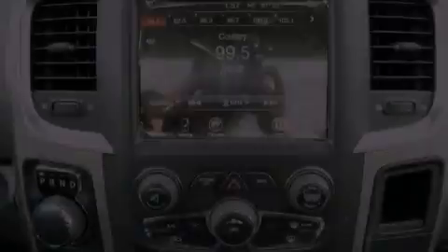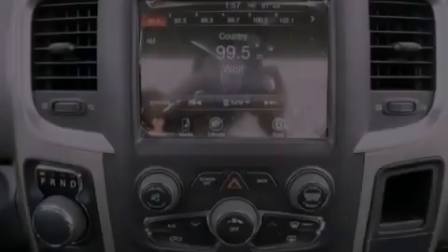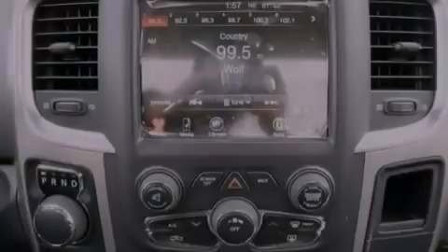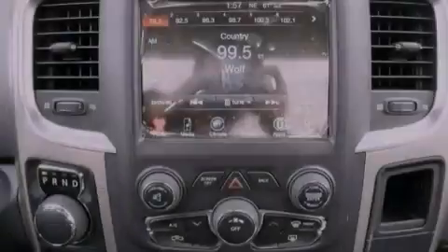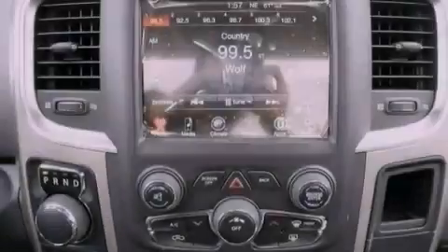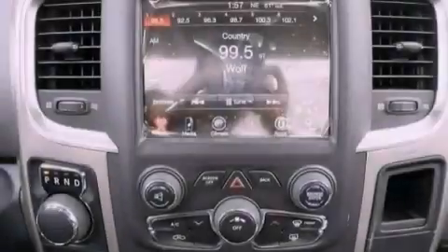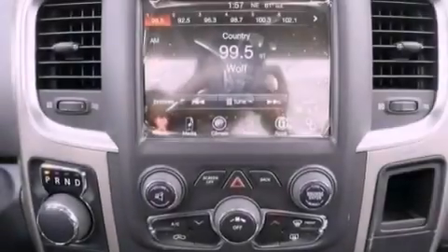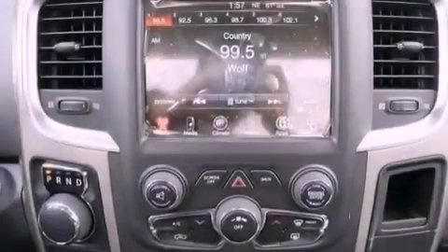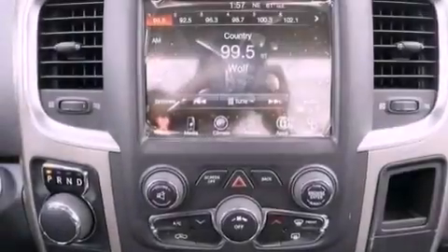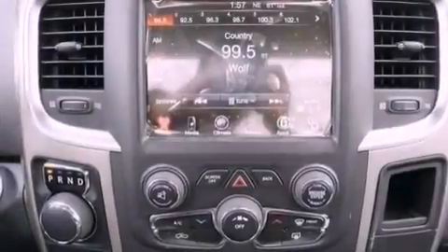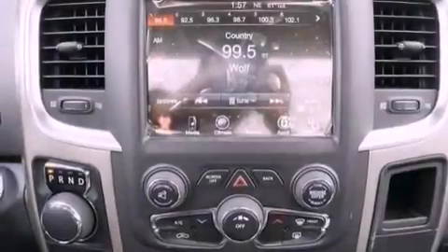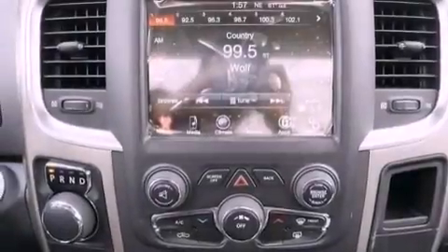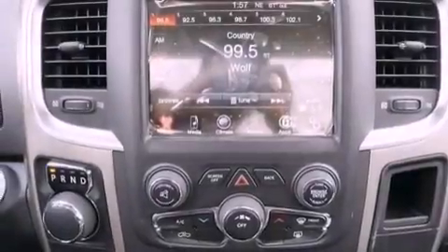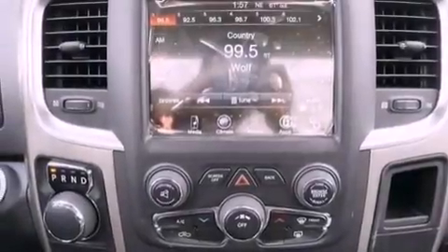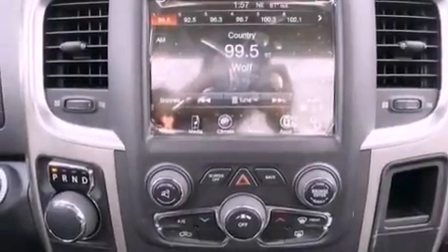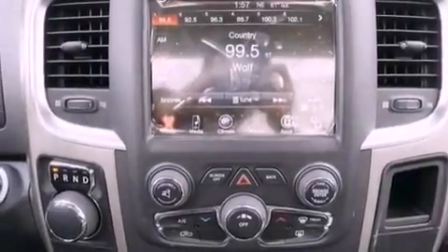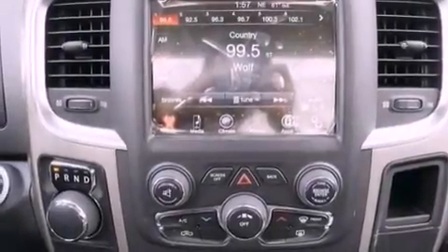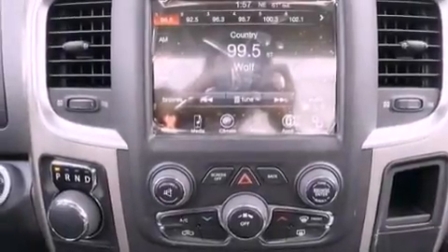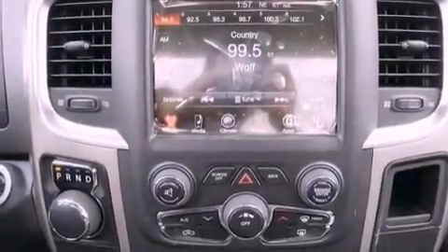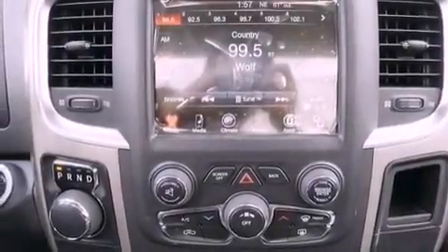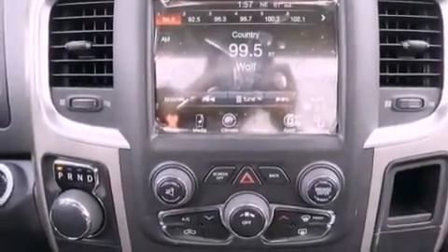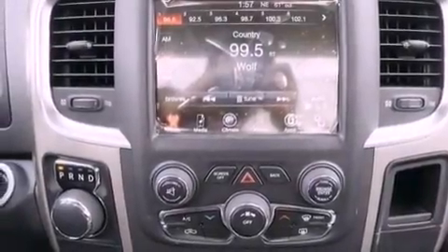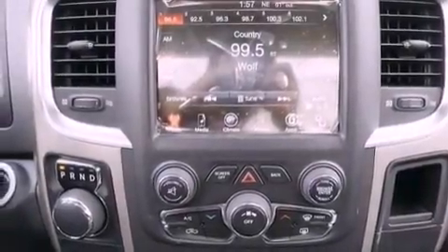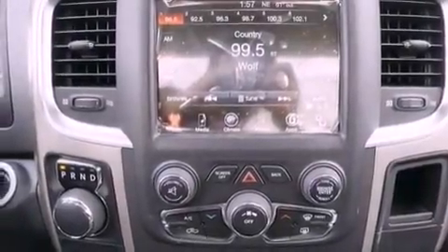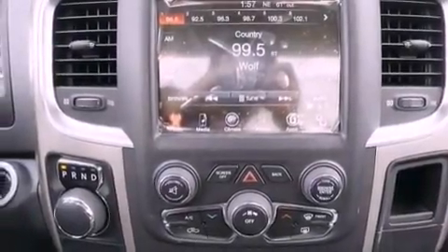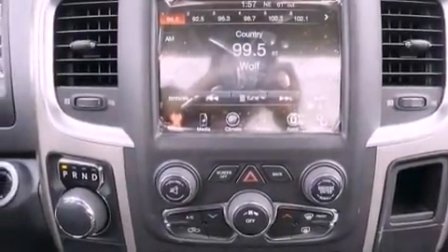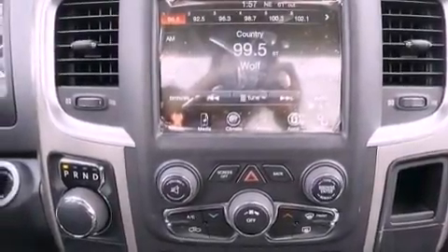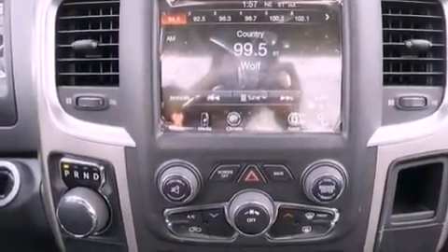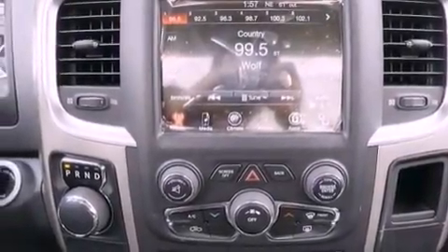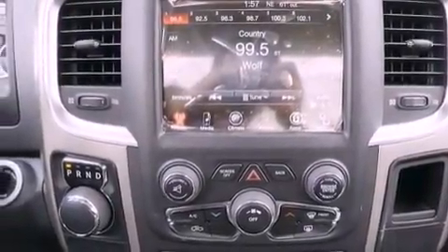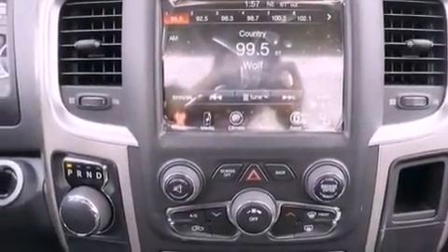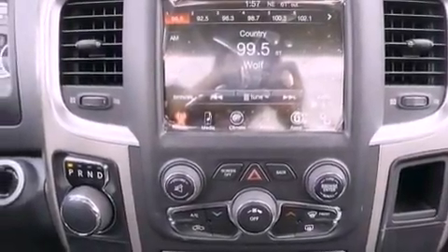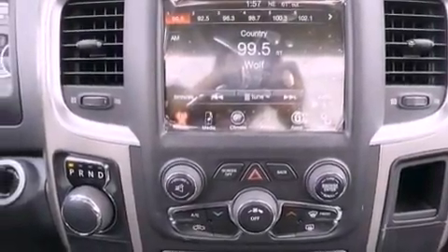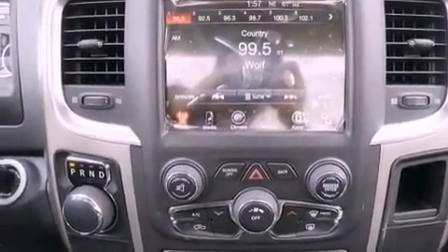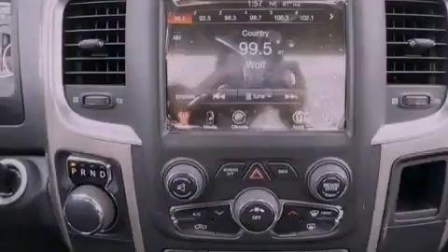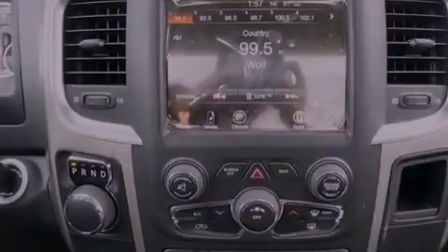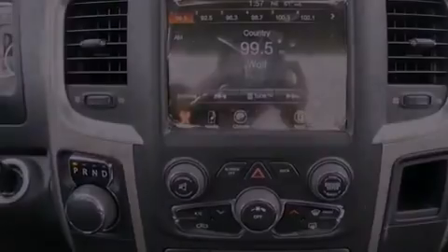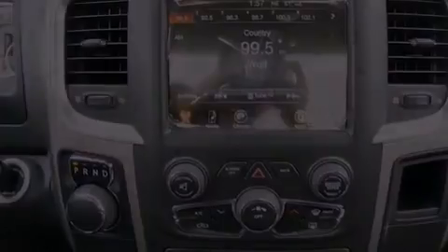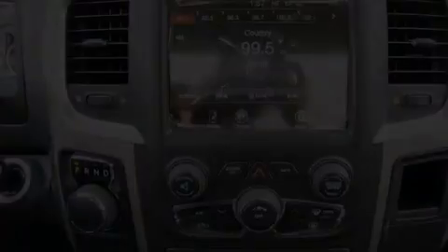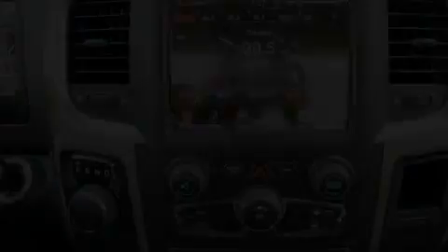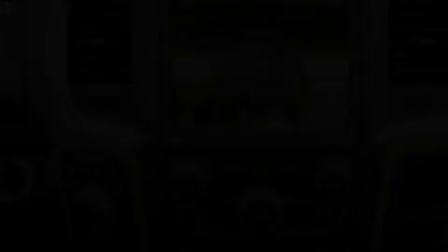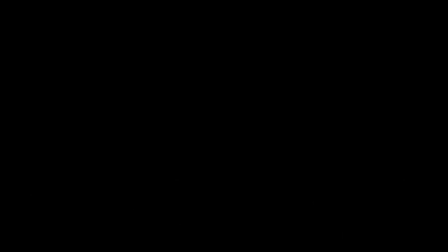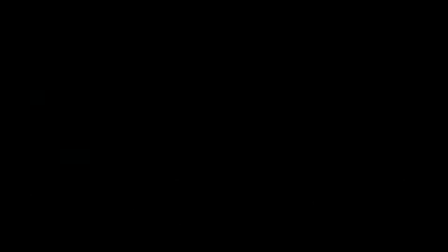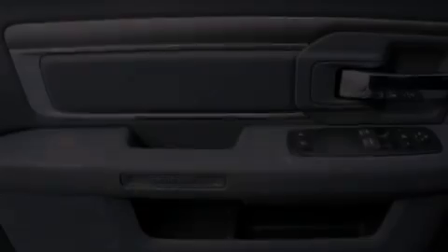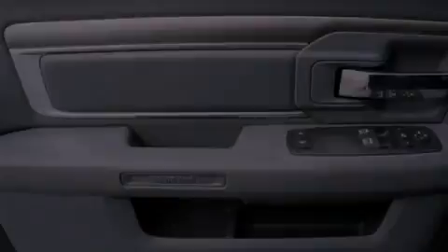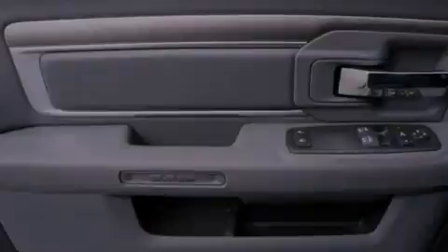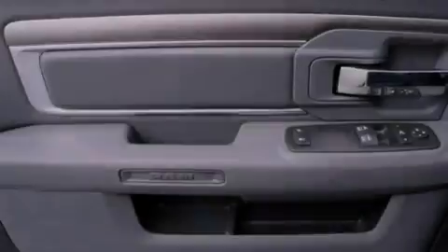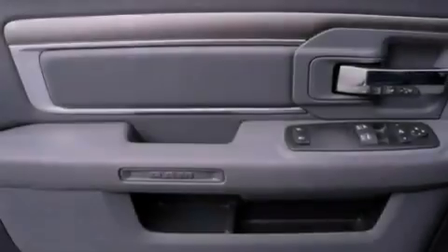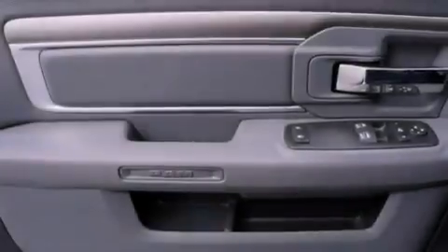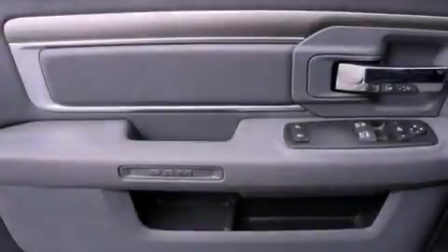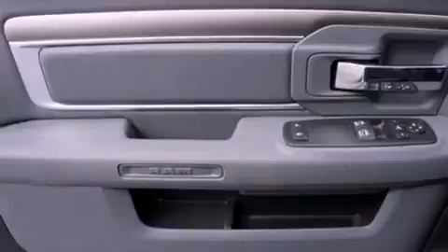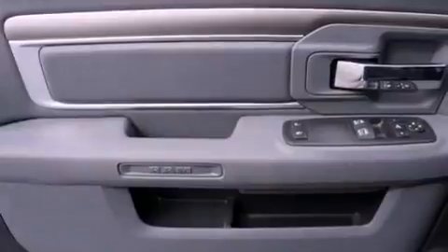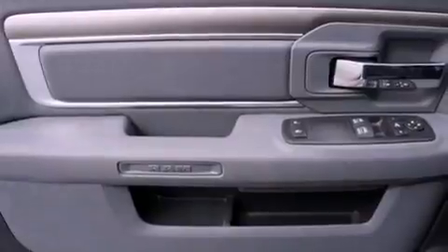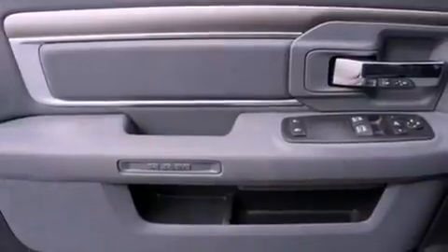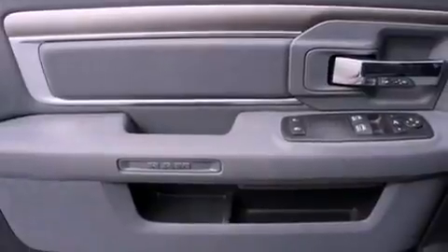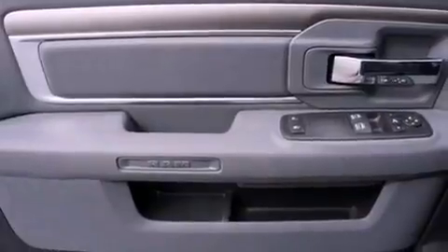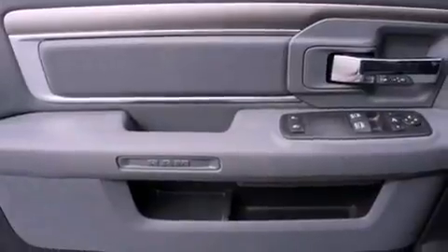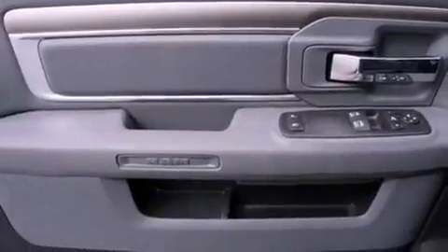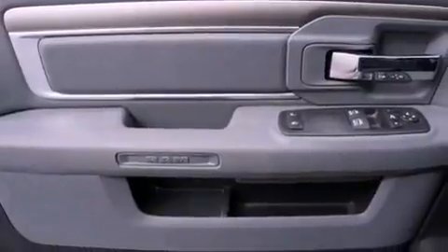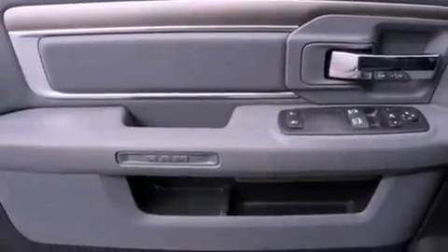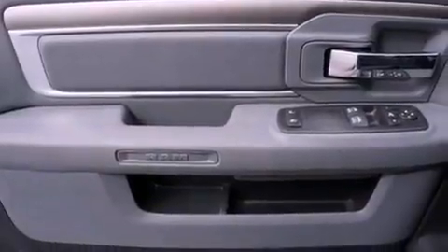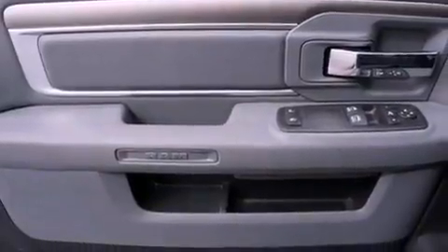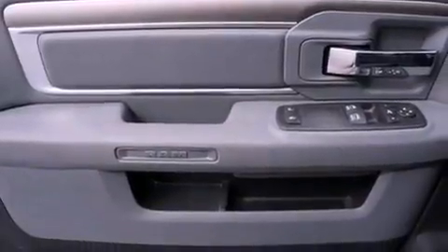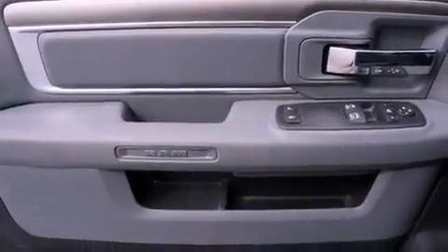An anti-lock braking system, a passenger side airbag, heated side view mirrors, and an auxiliary power outlet.